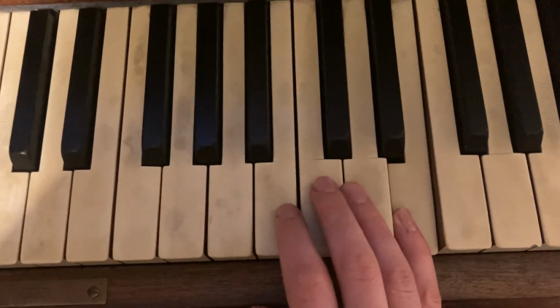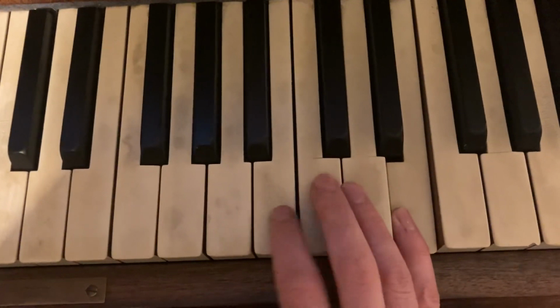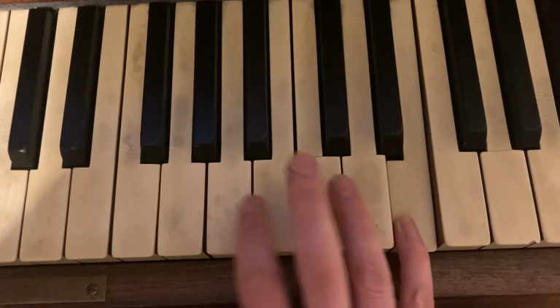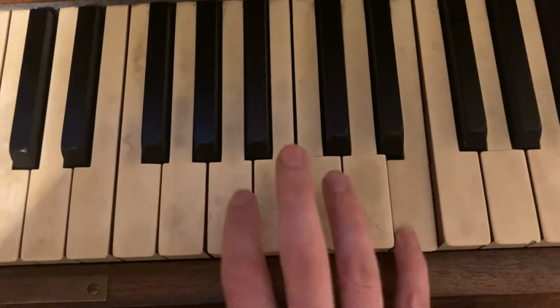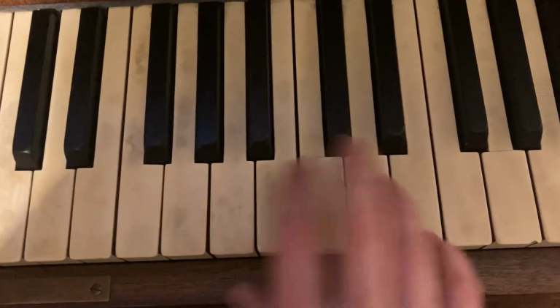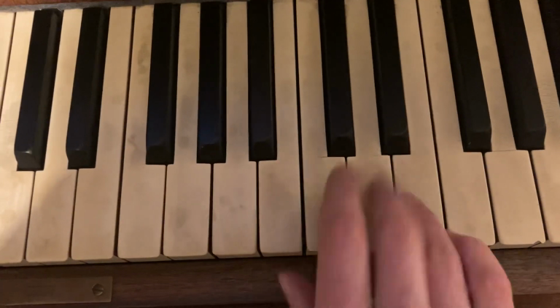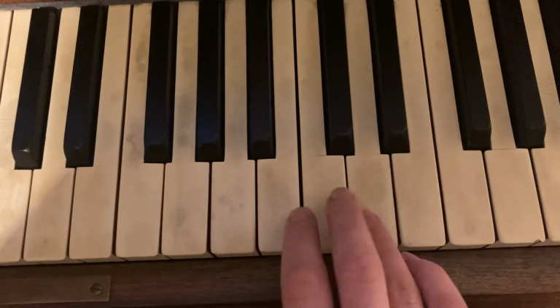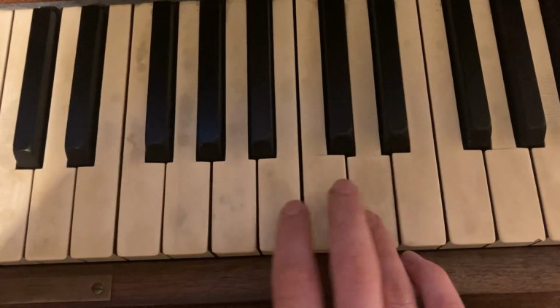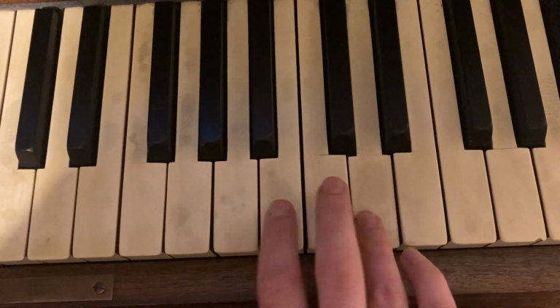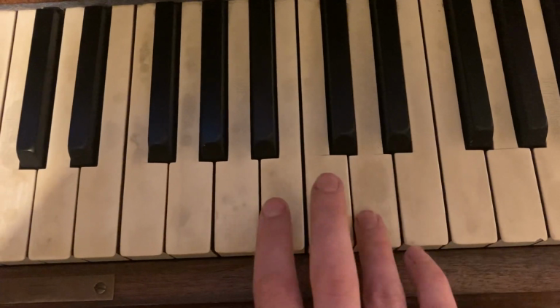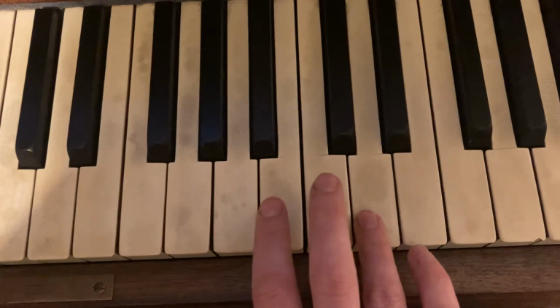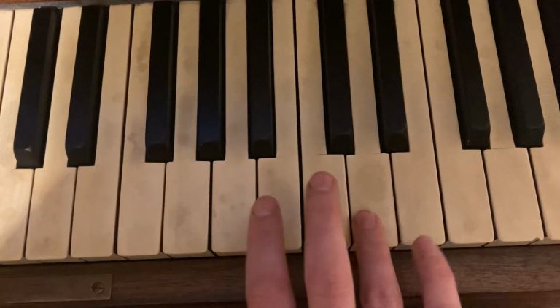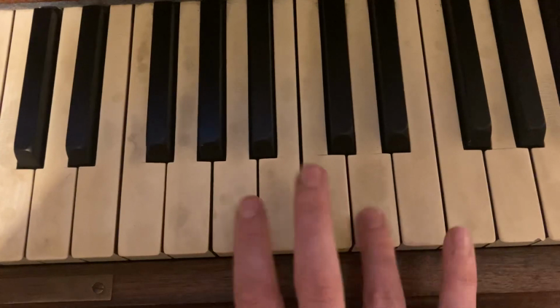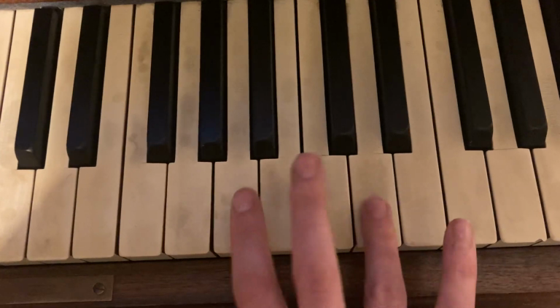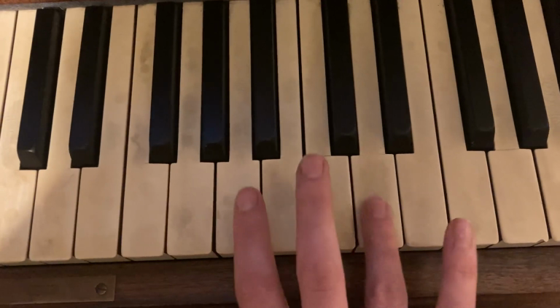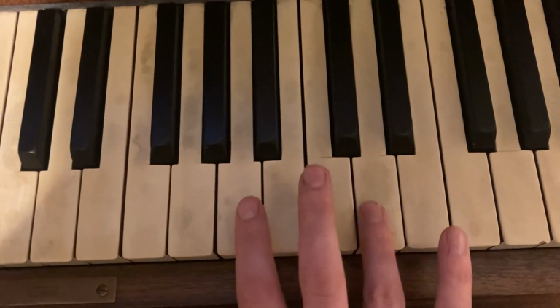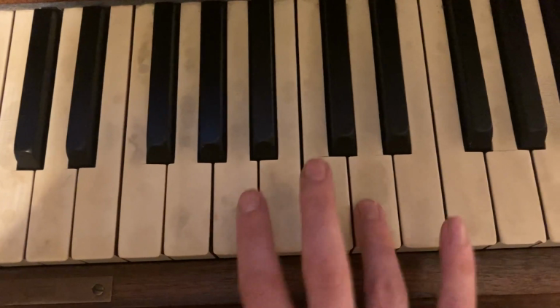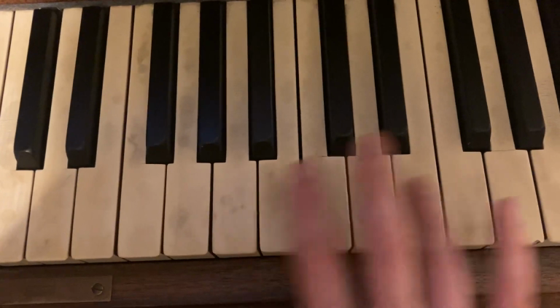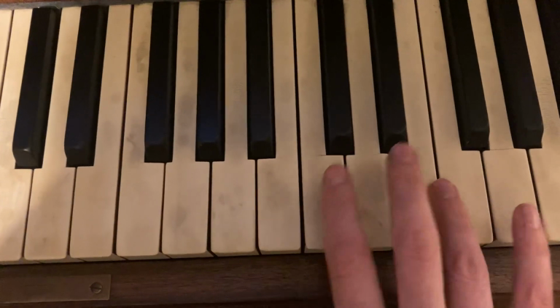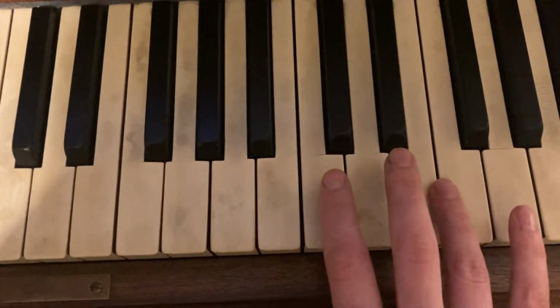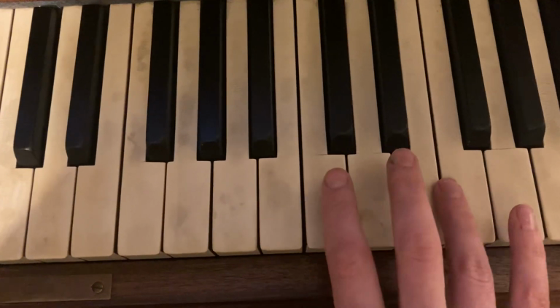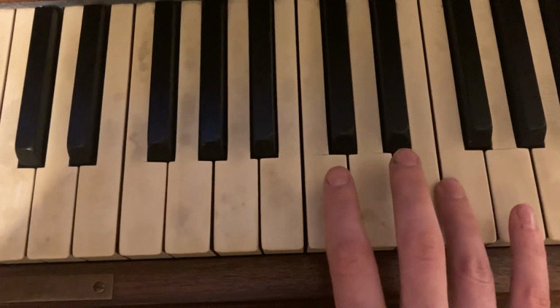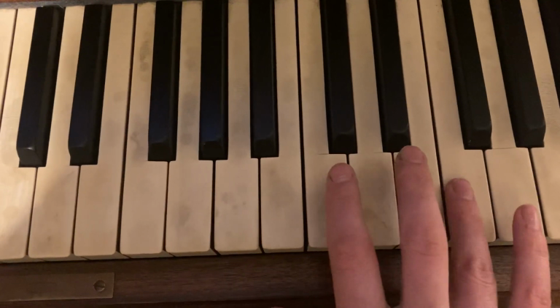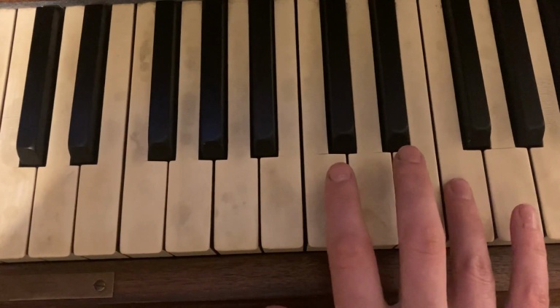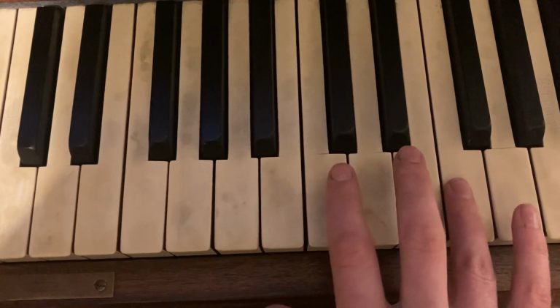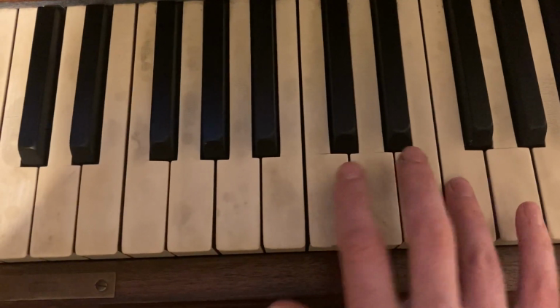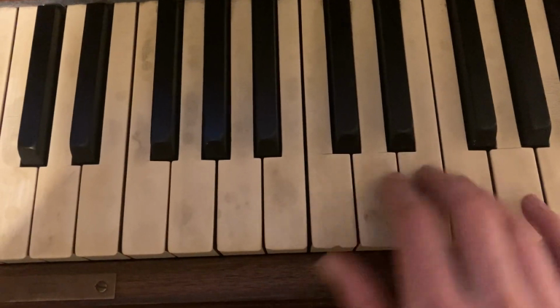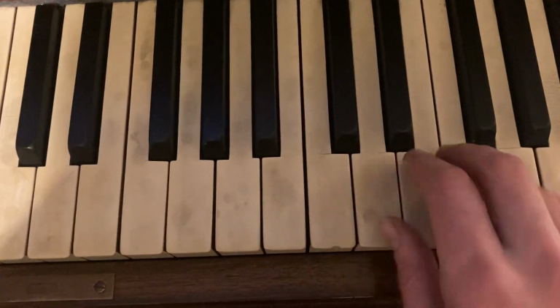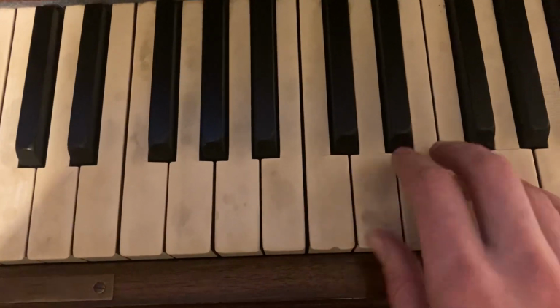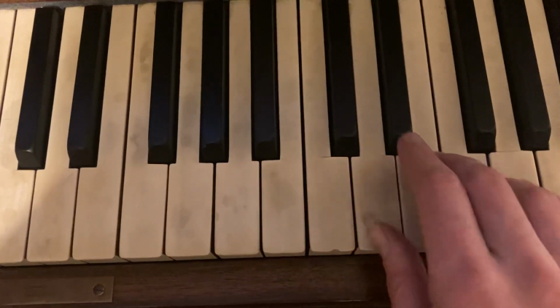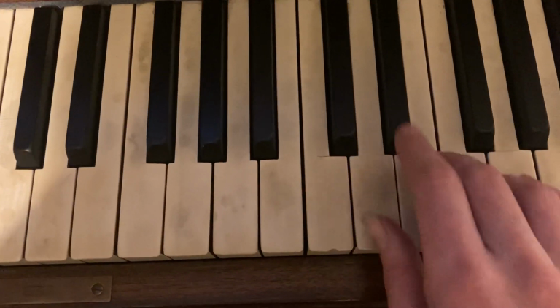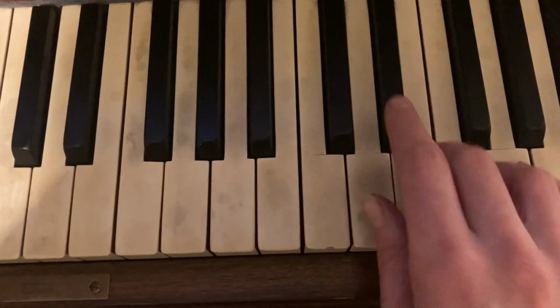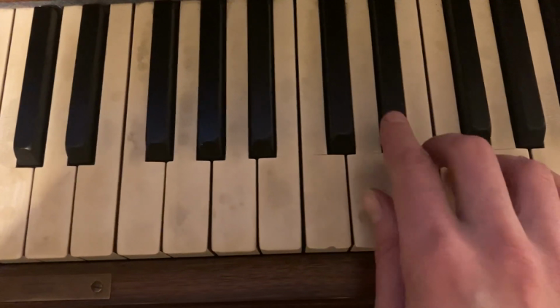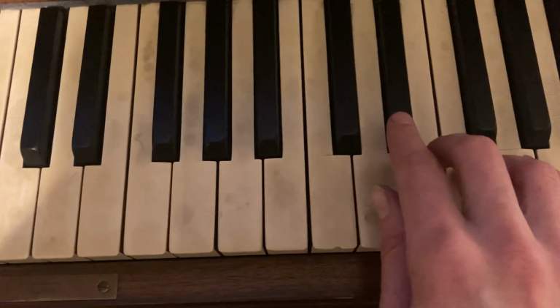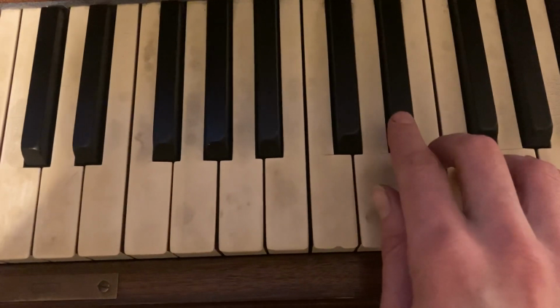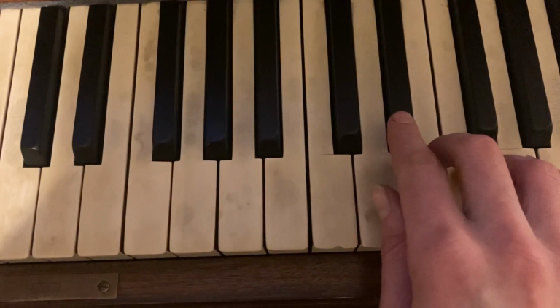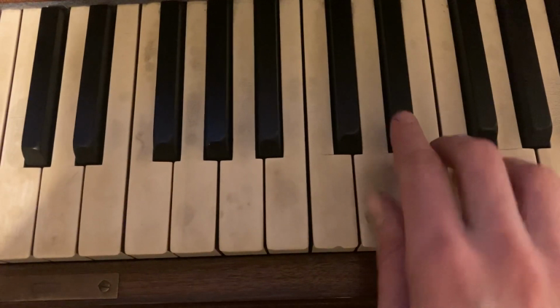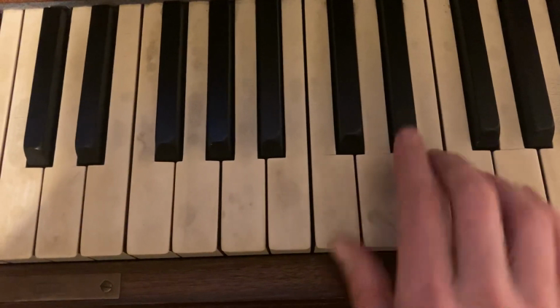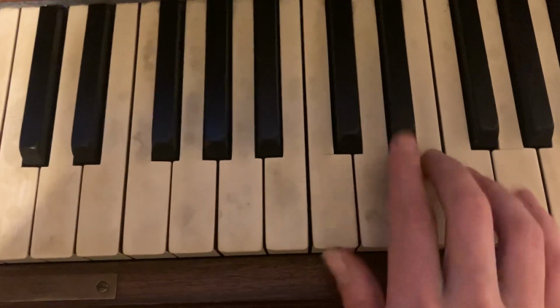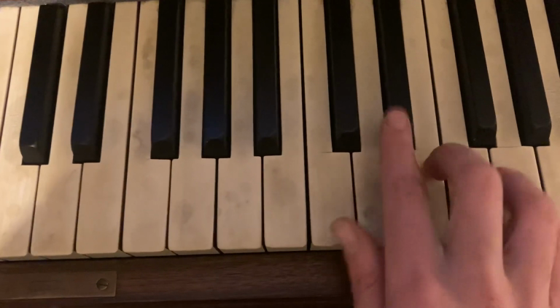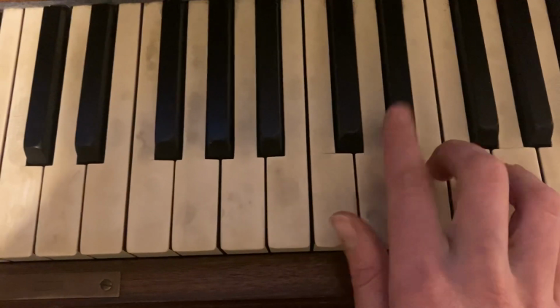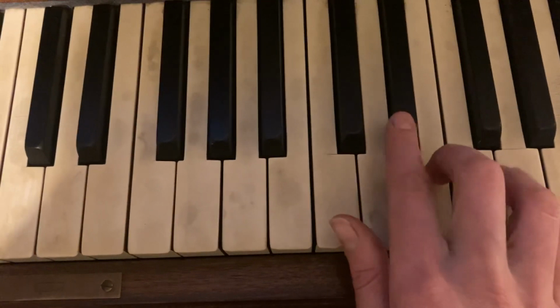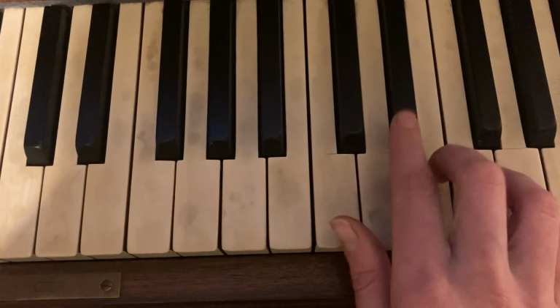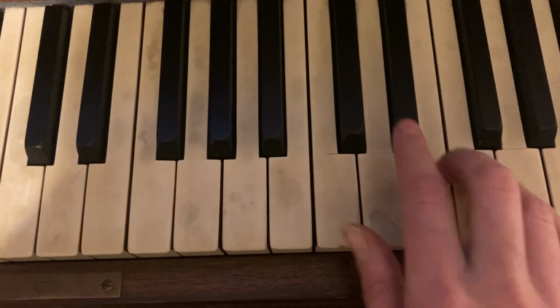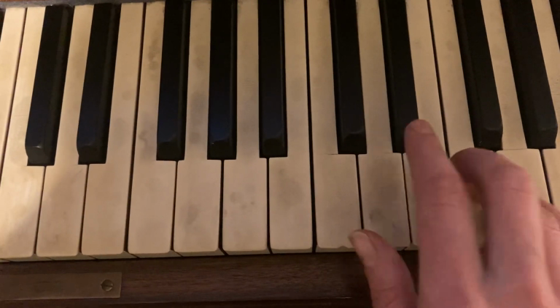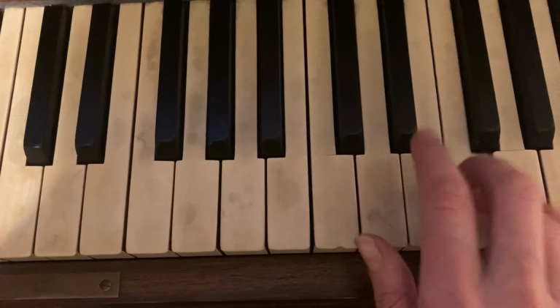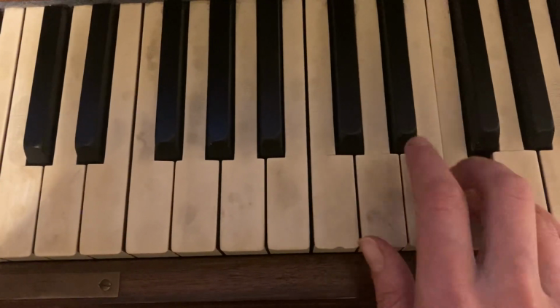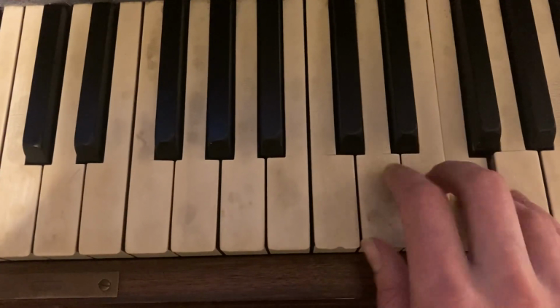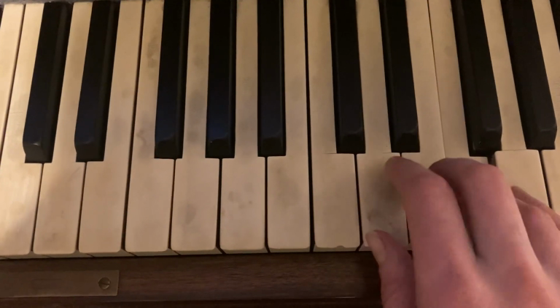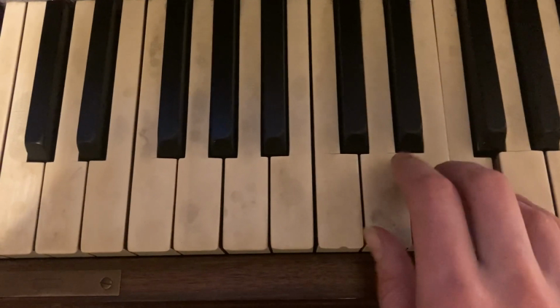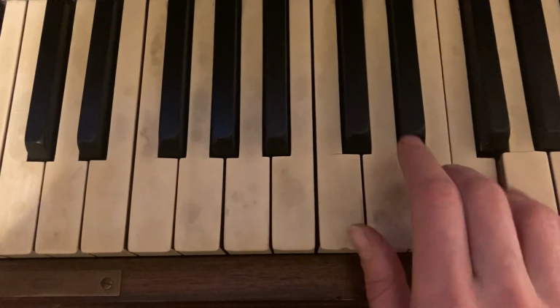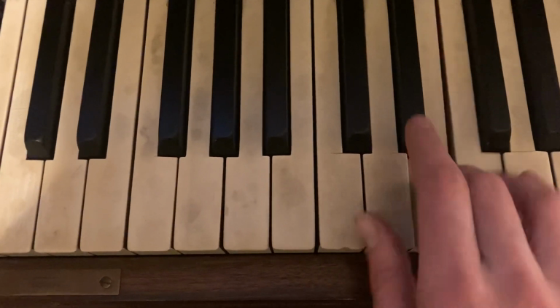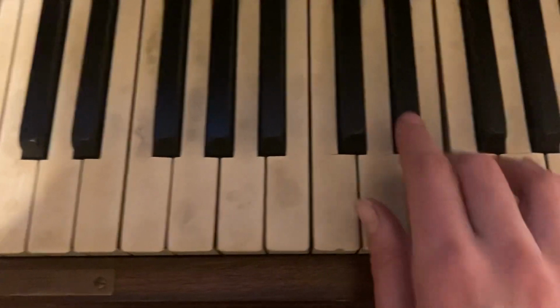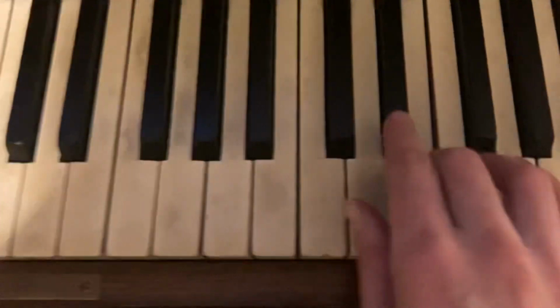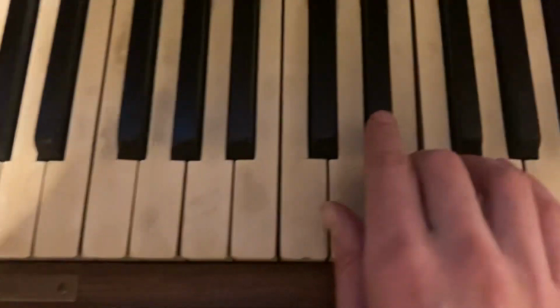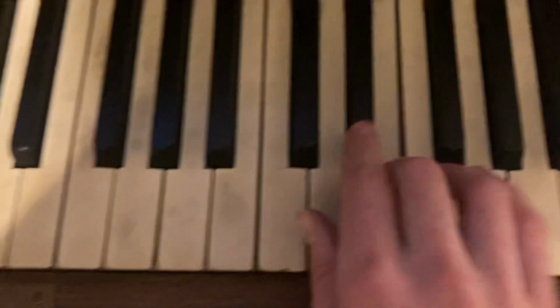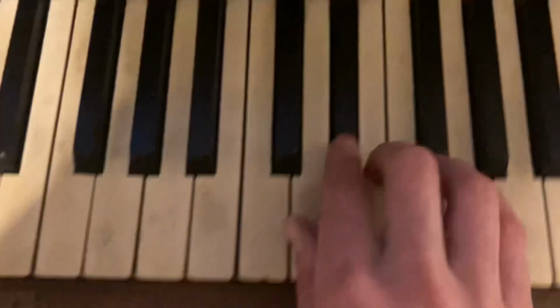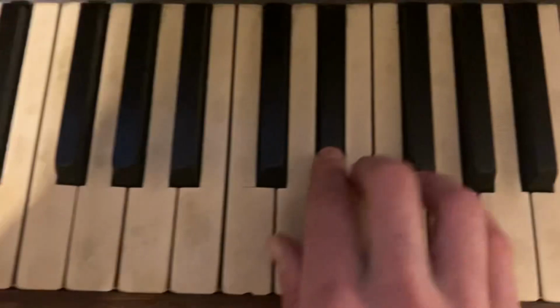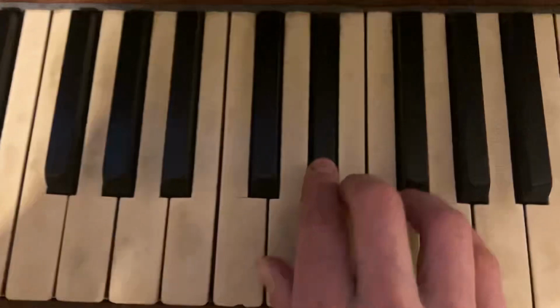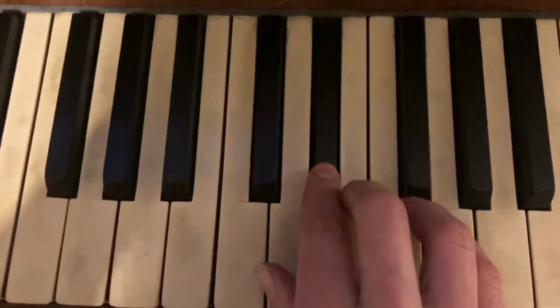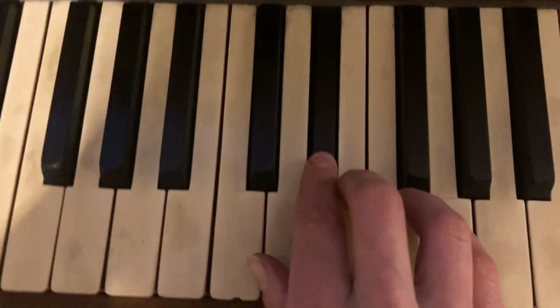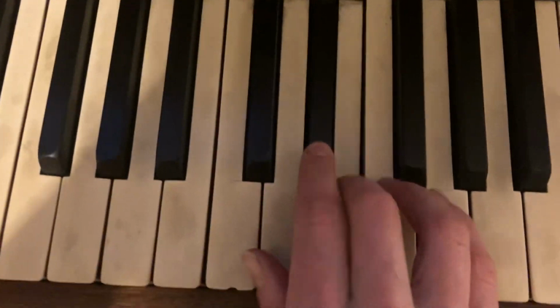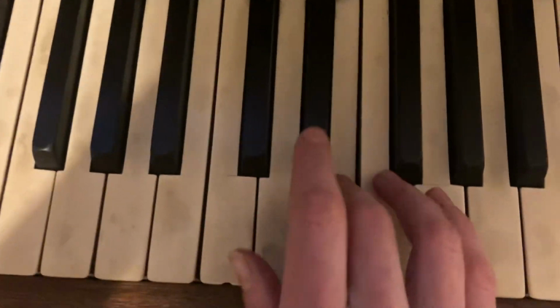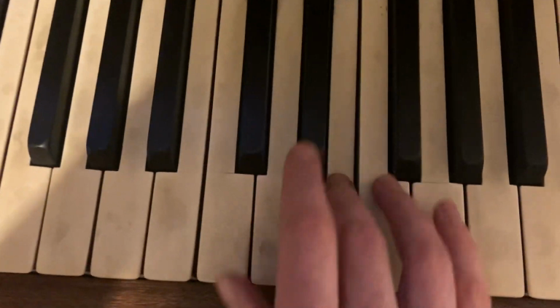And then go up two notes with your 4 up to the F. 2's on here: 4, 3, 2, 3.